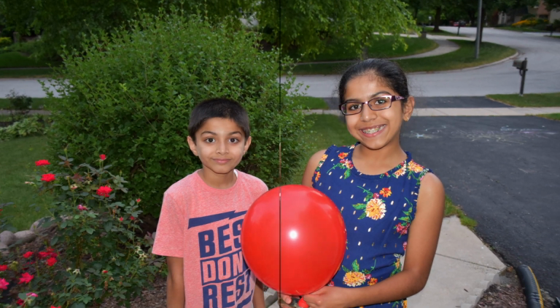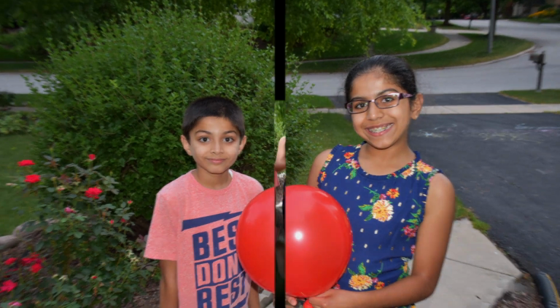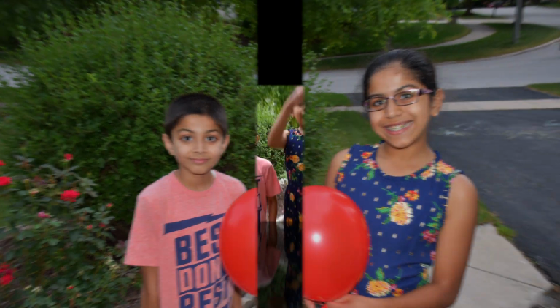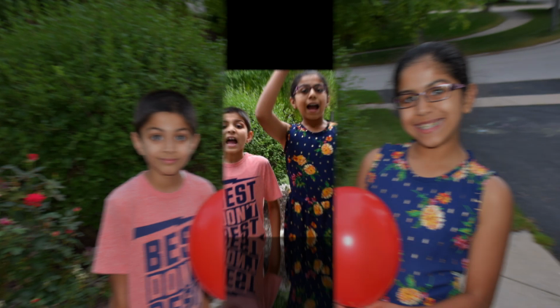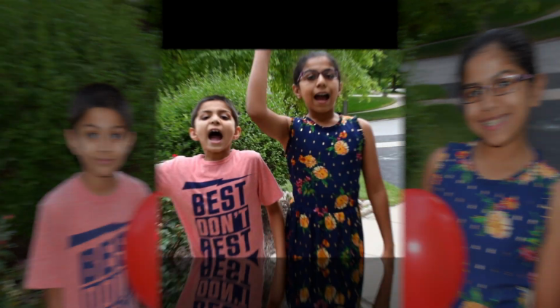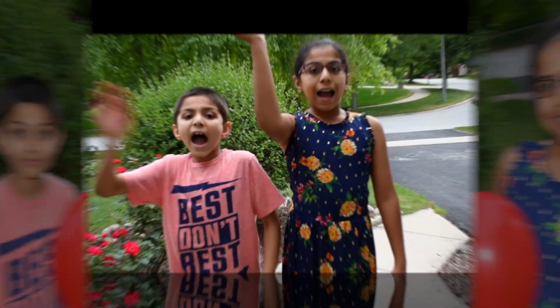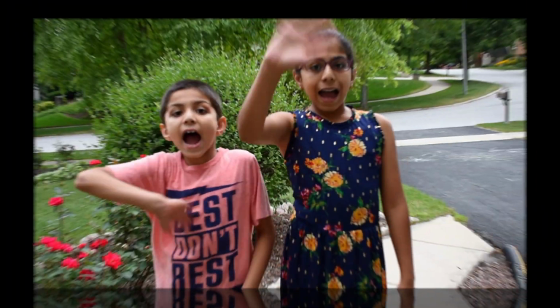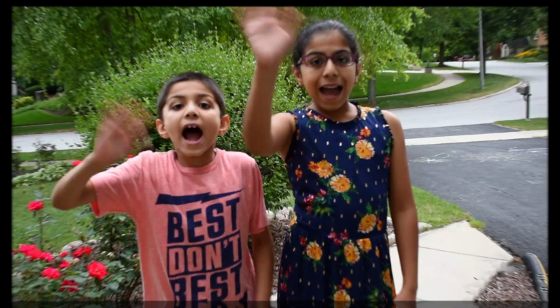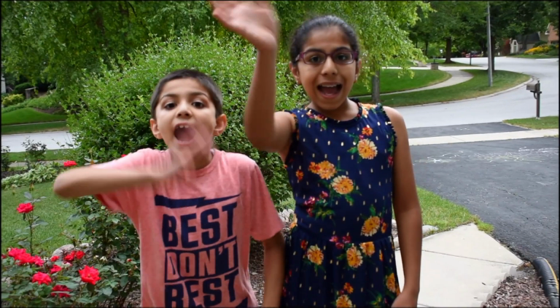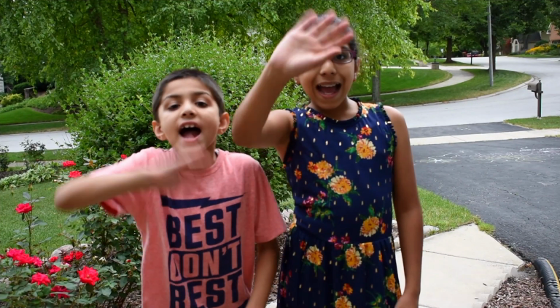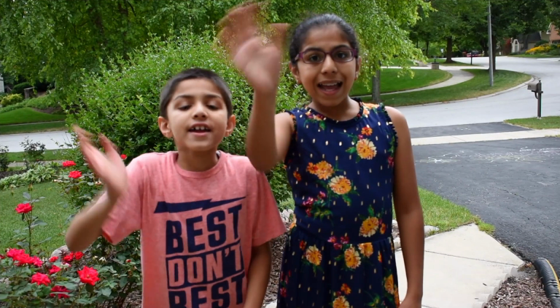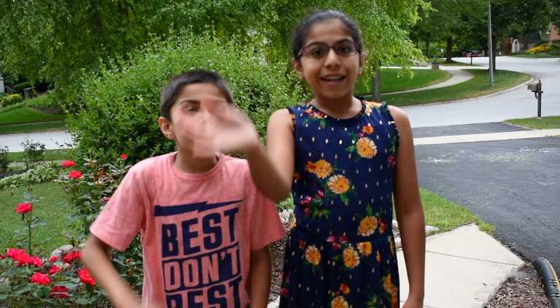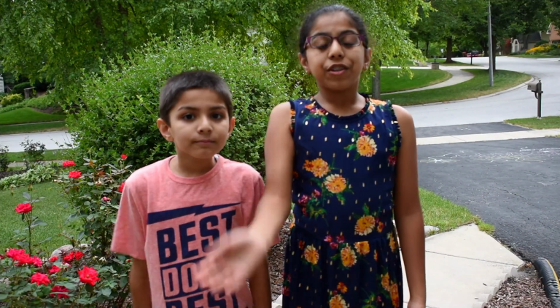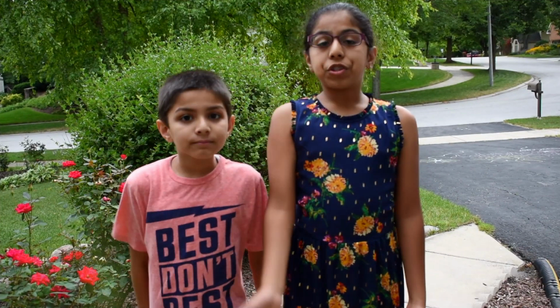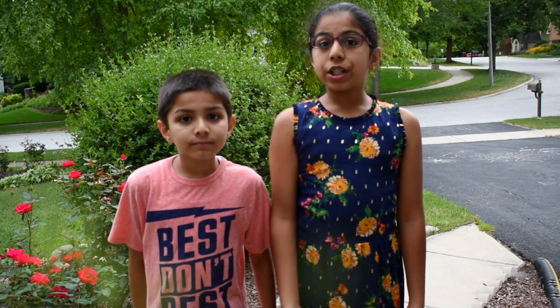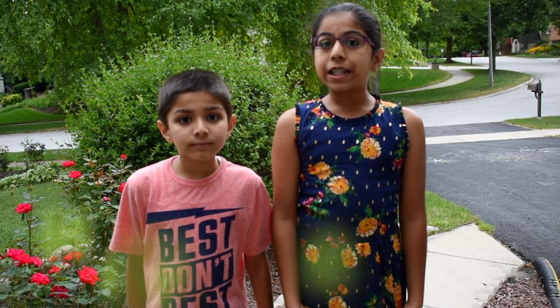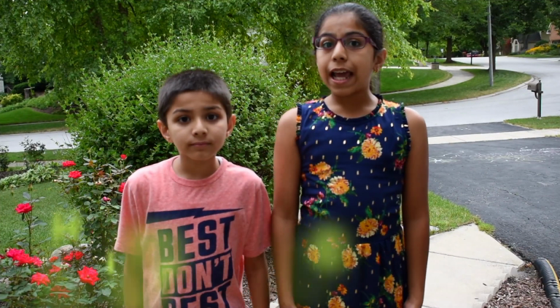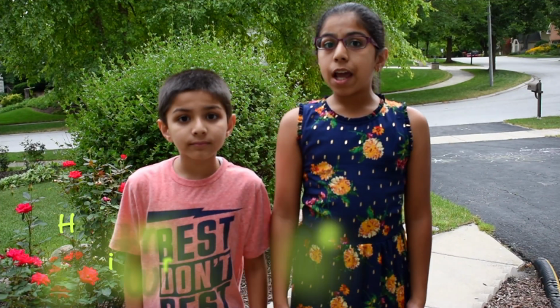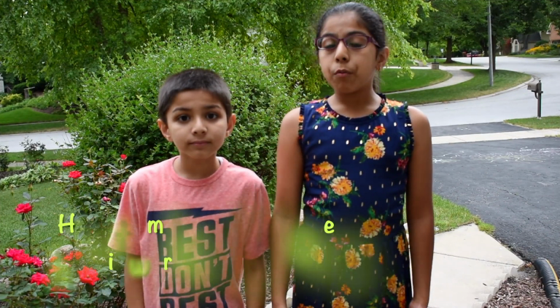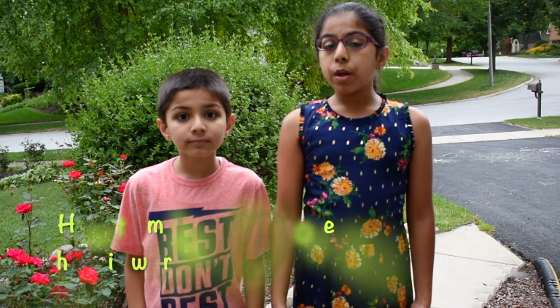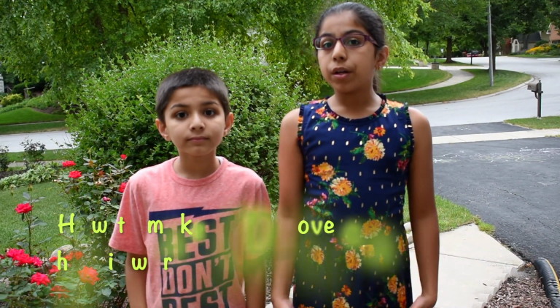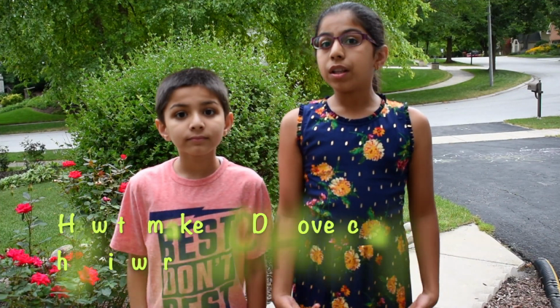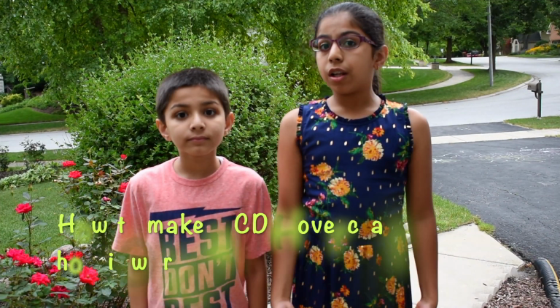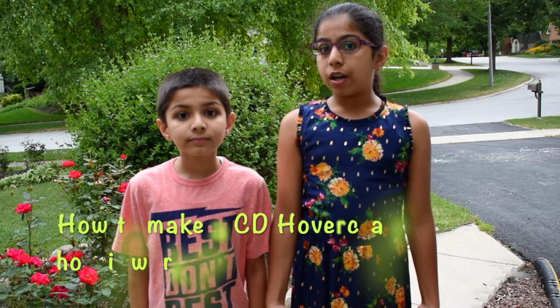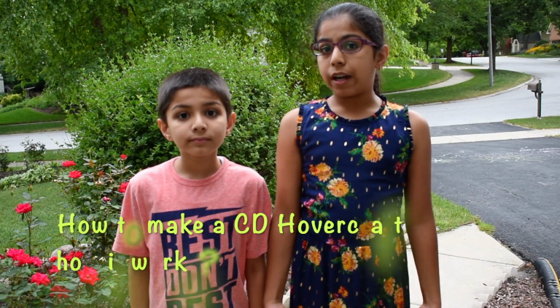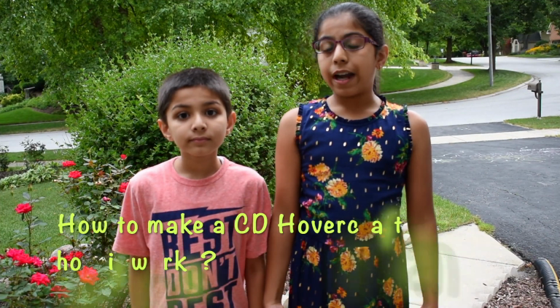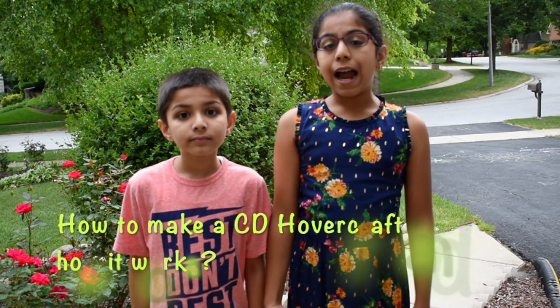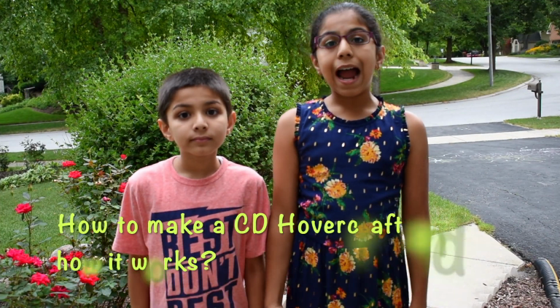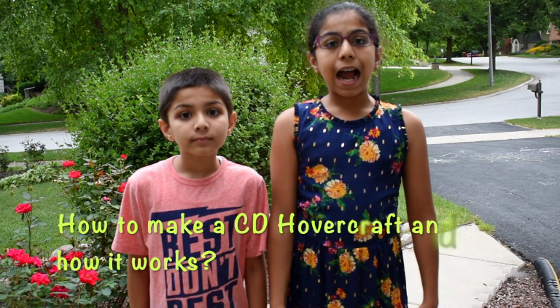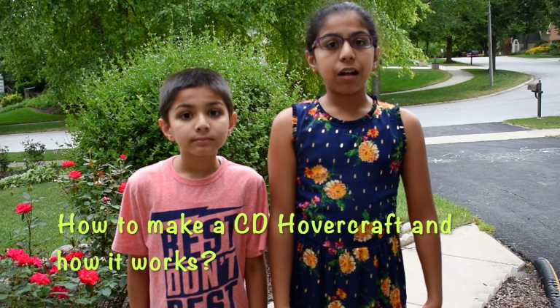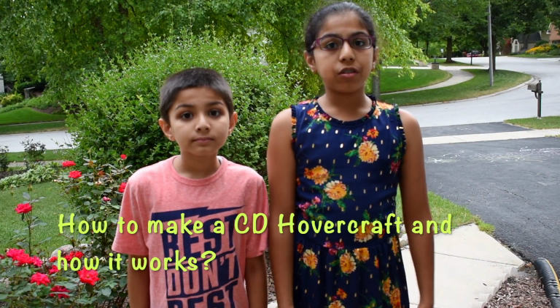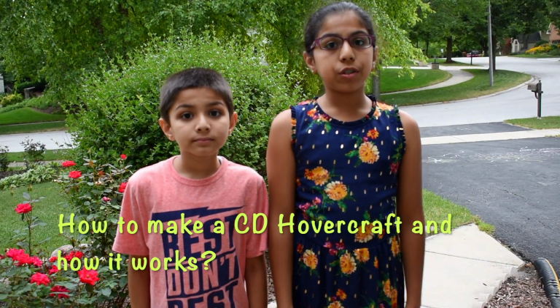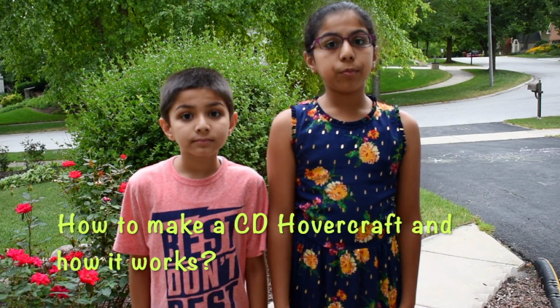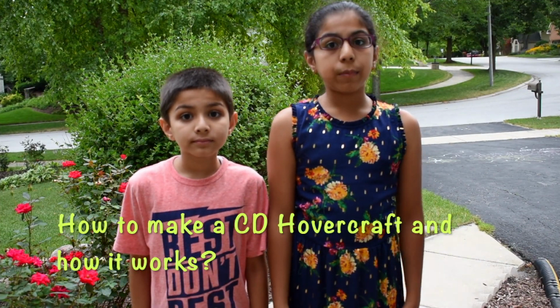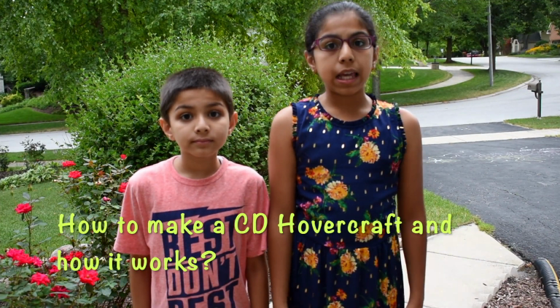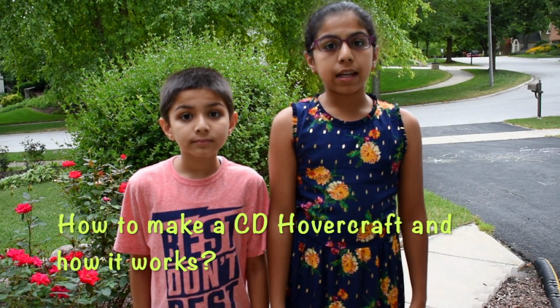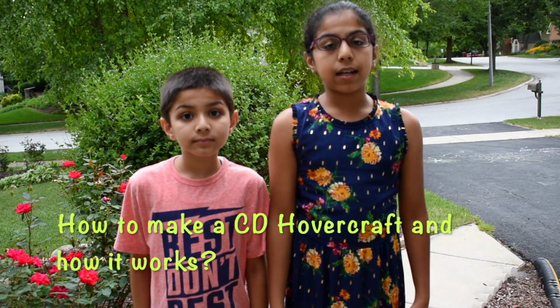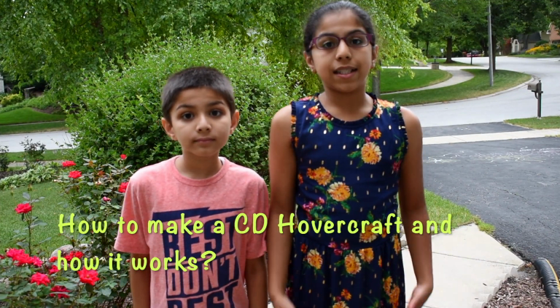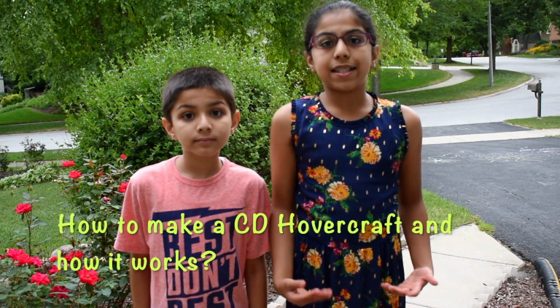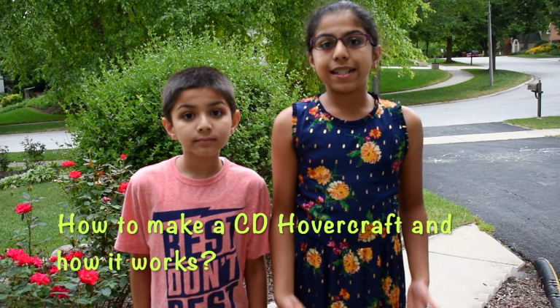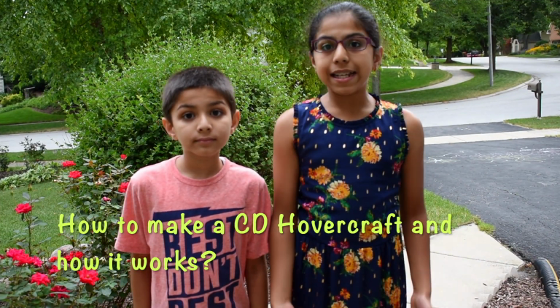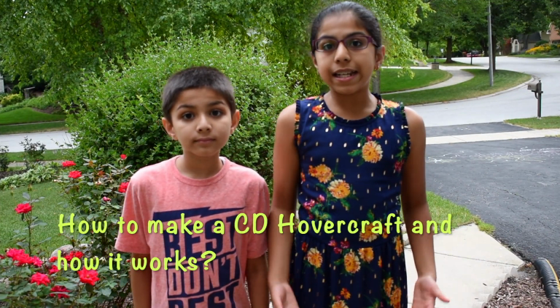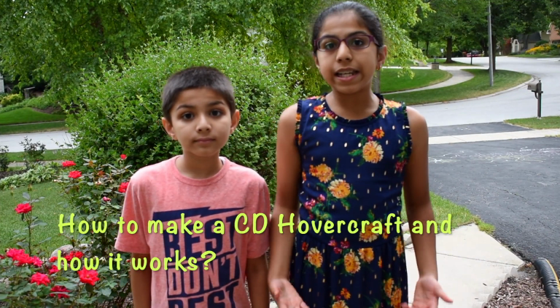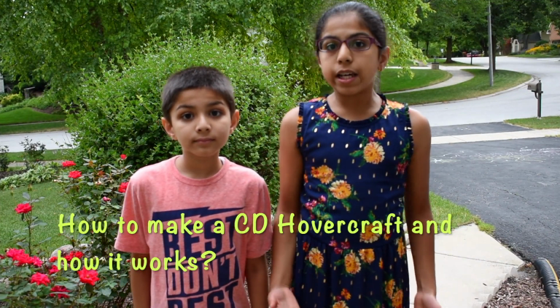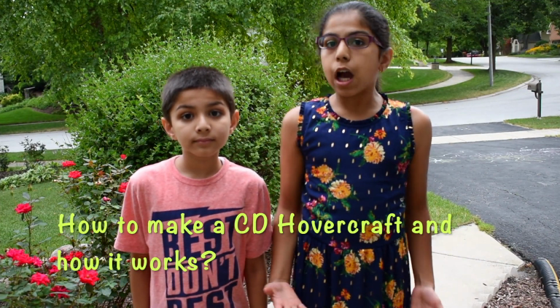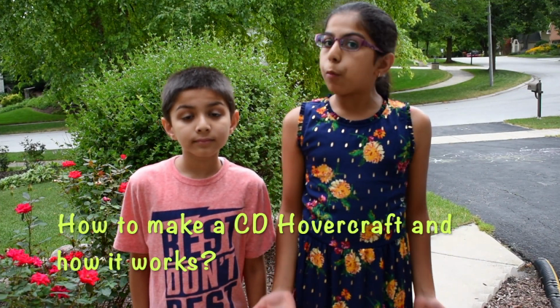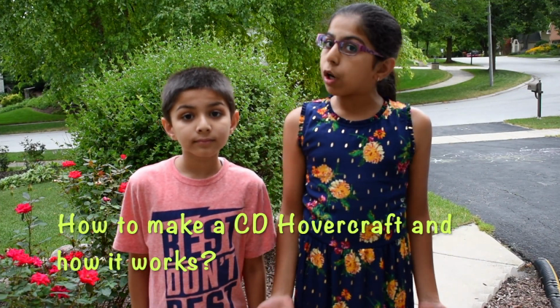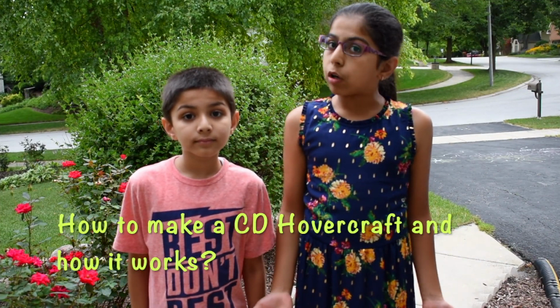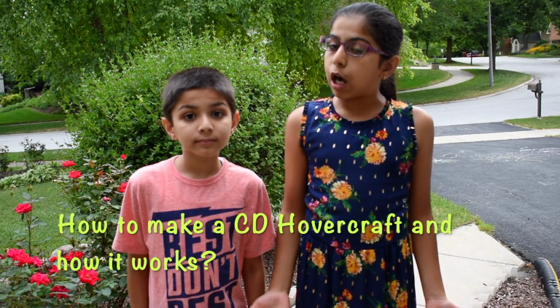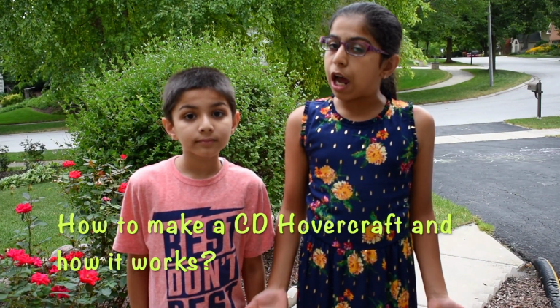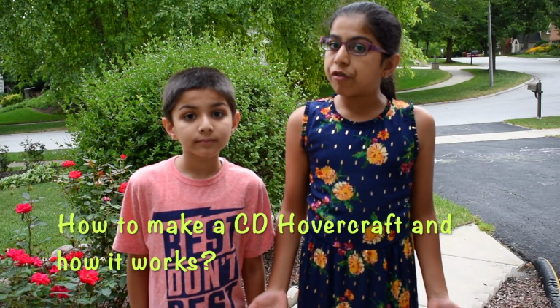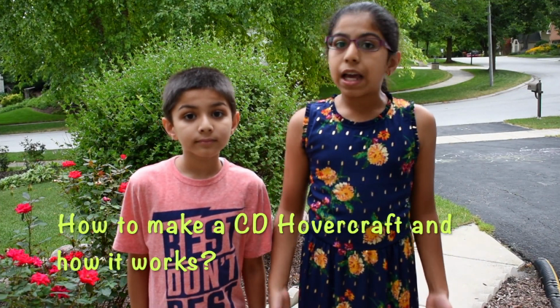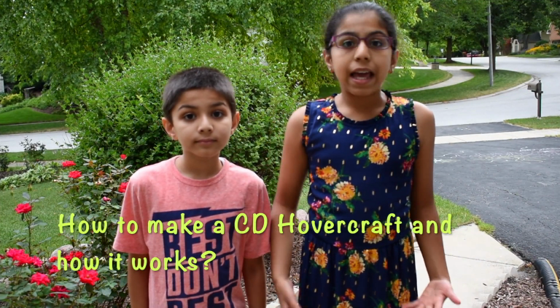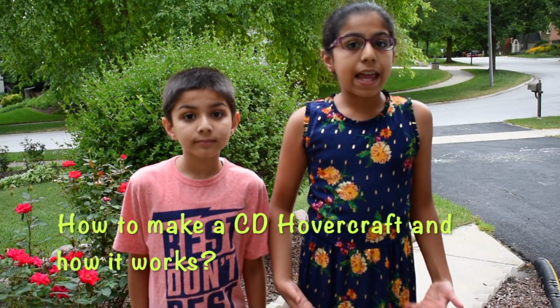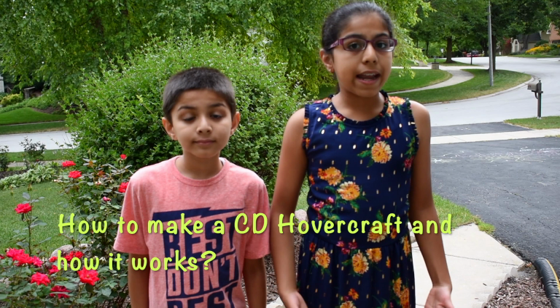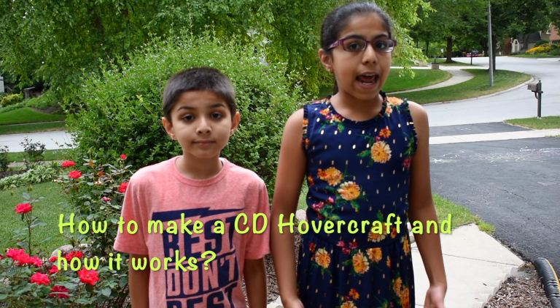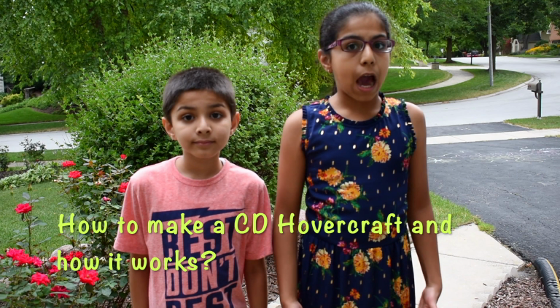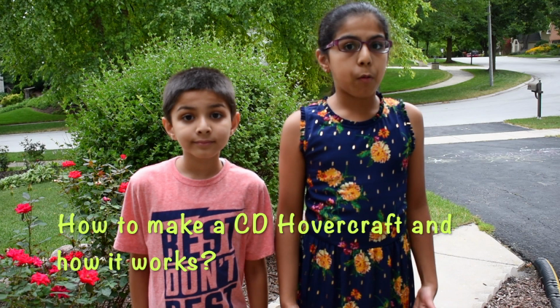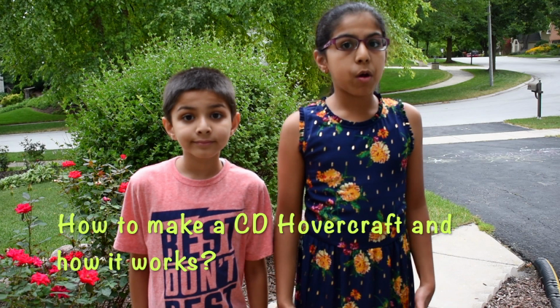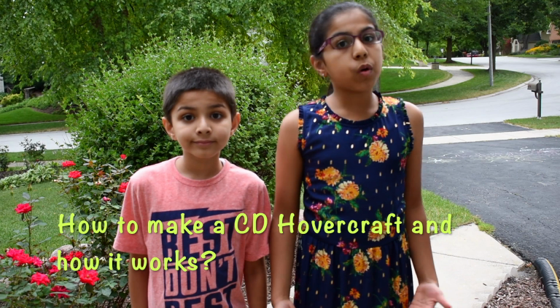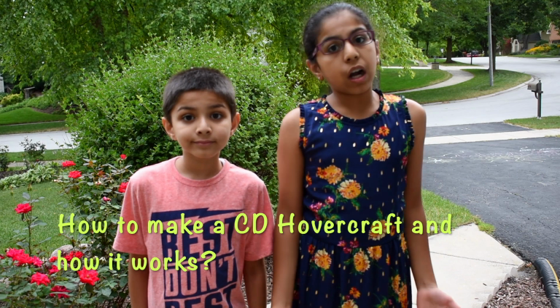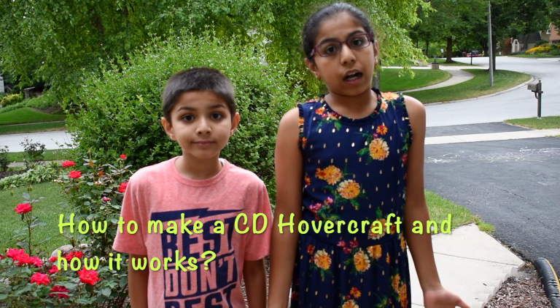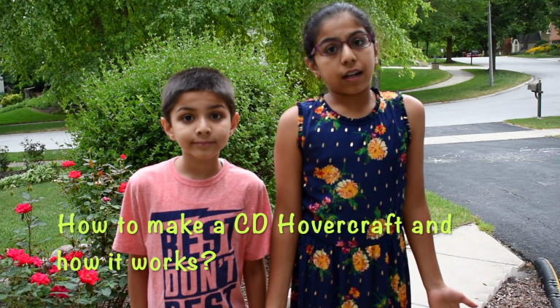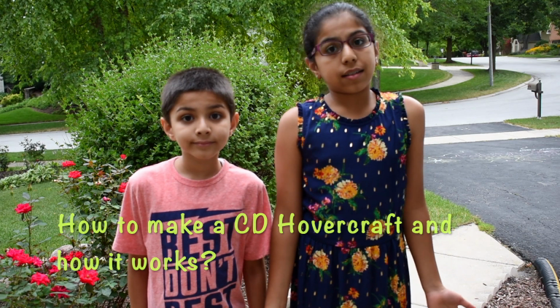Hi! Today we will learn how to make a CD hovercraft and how it works.